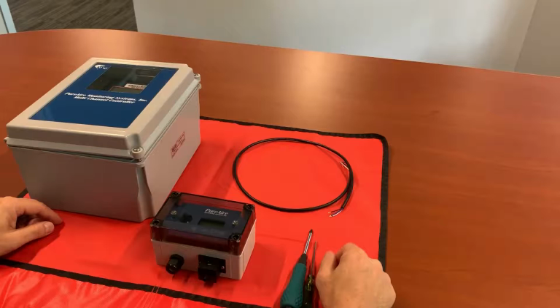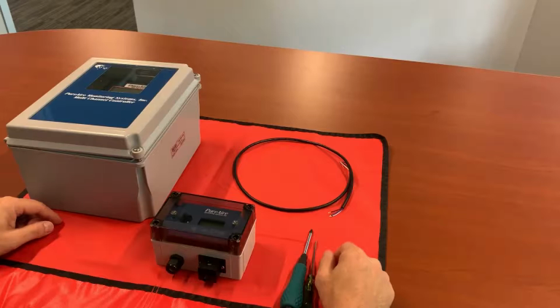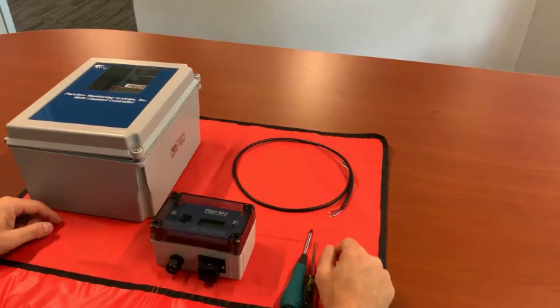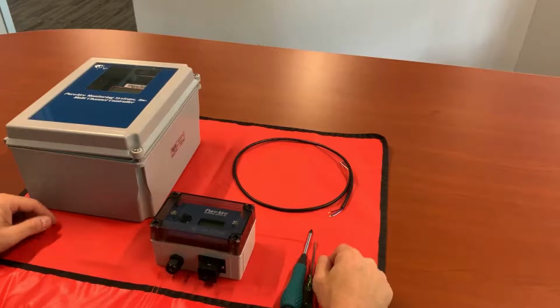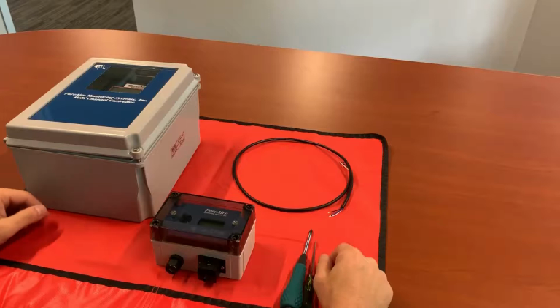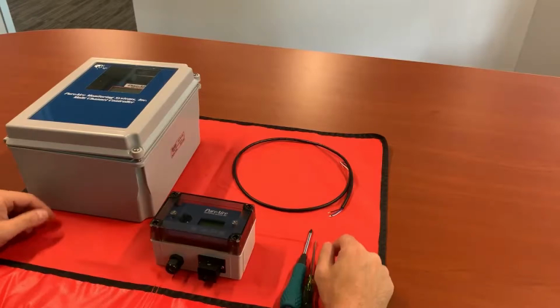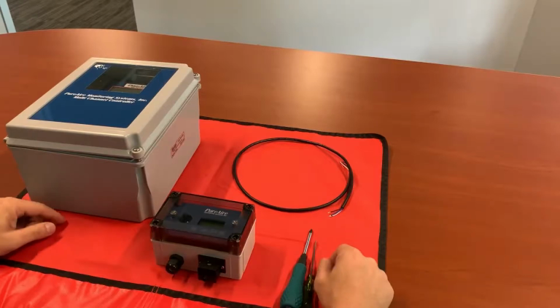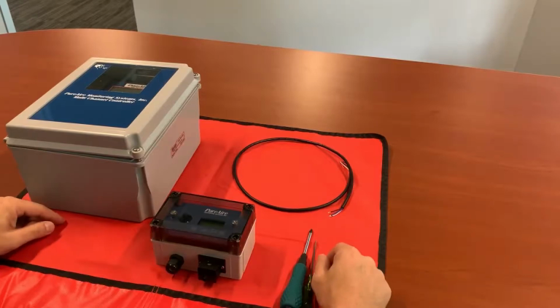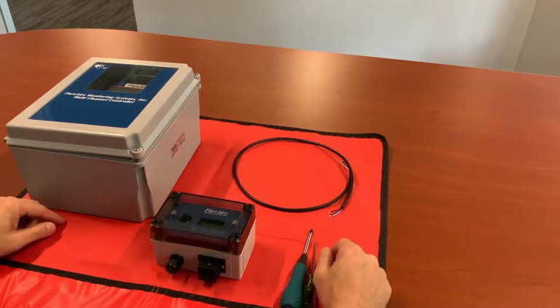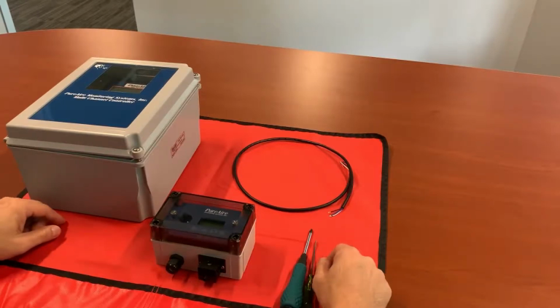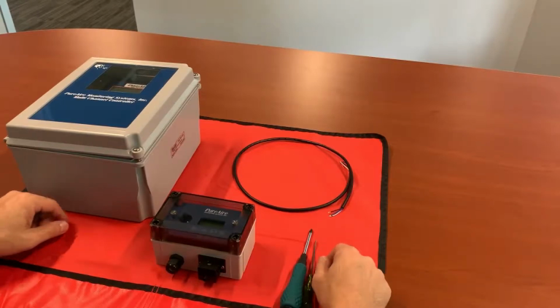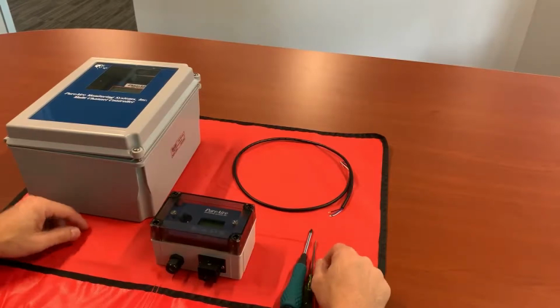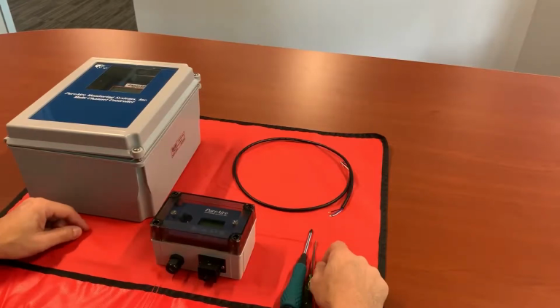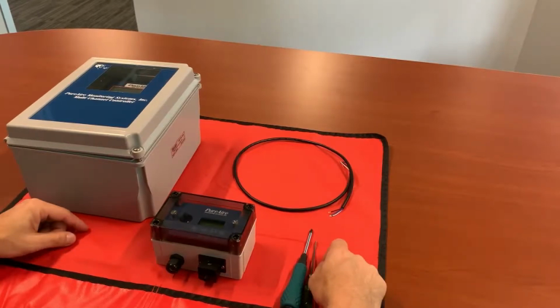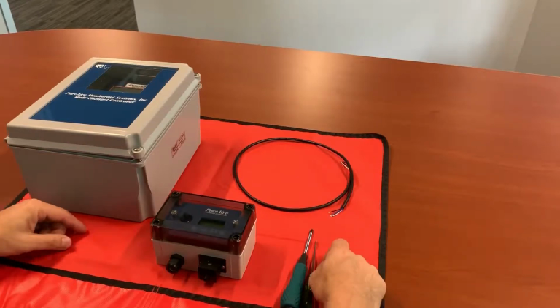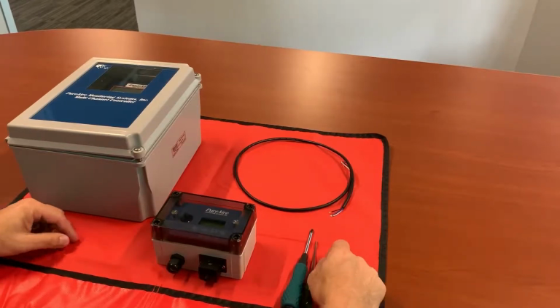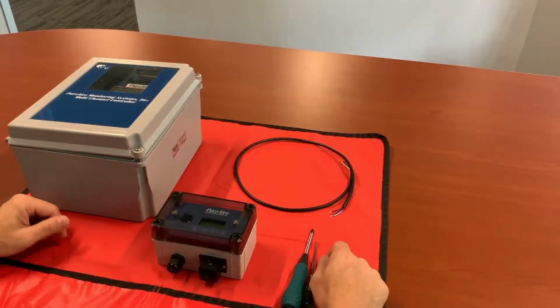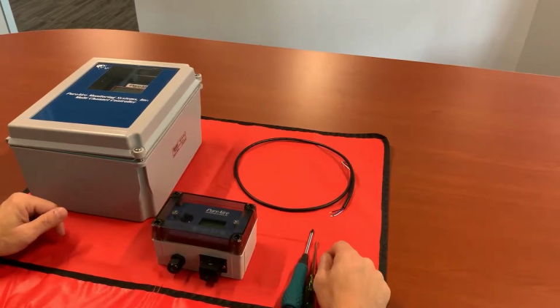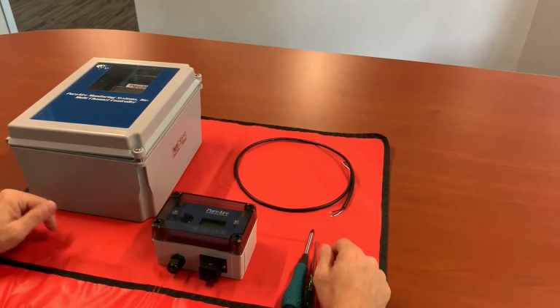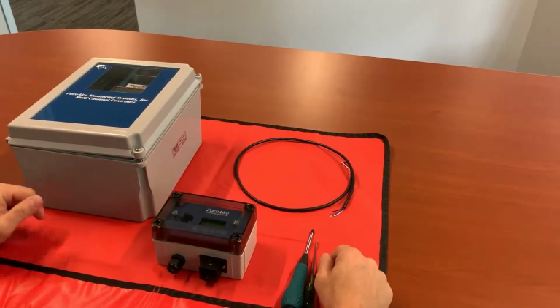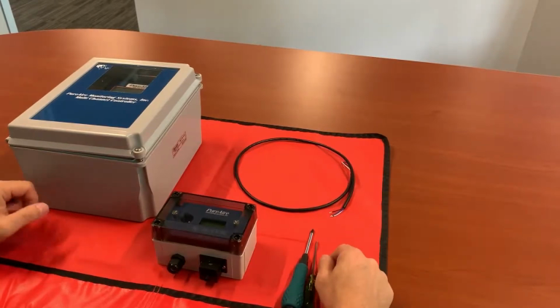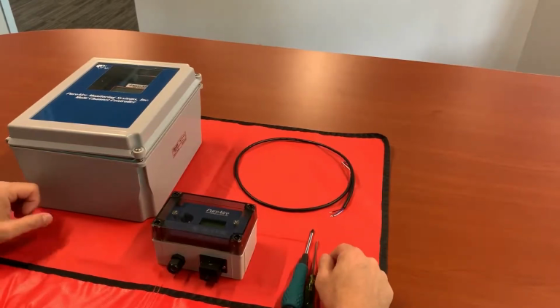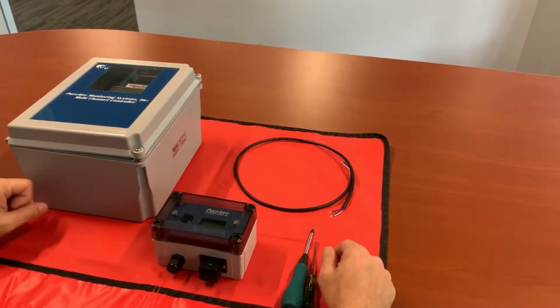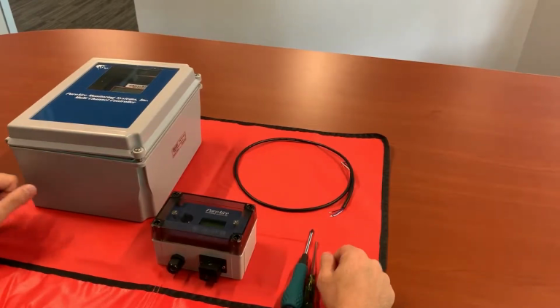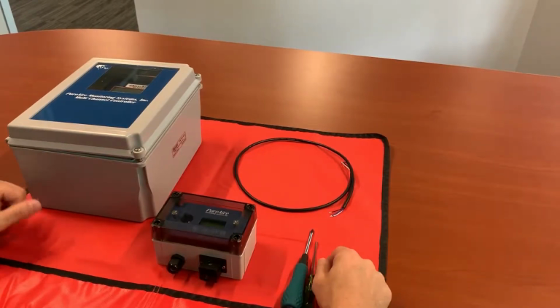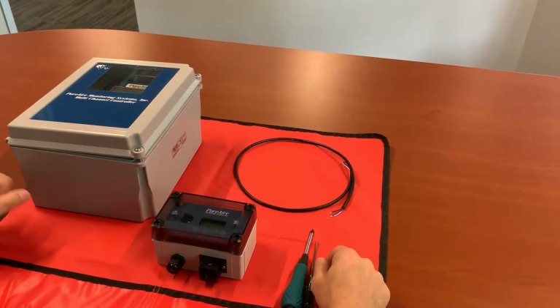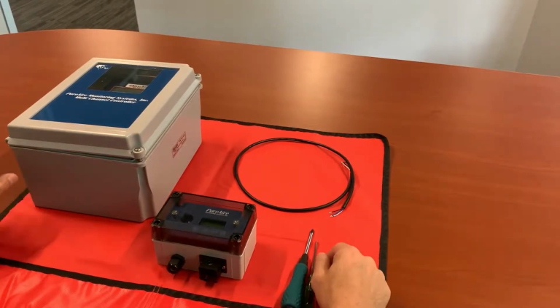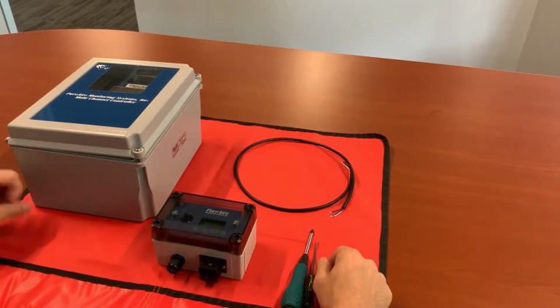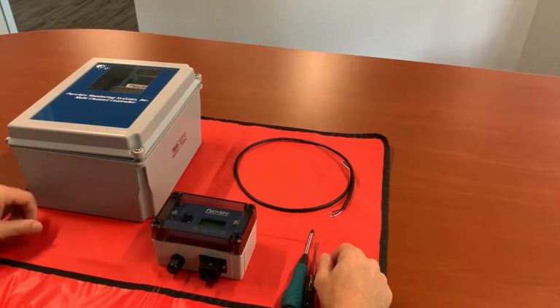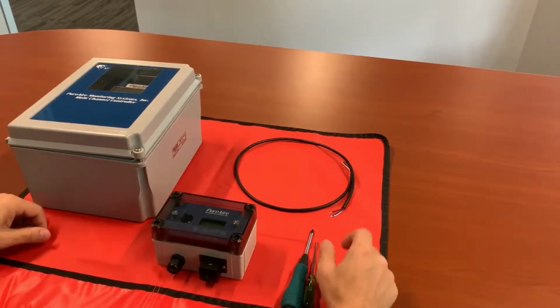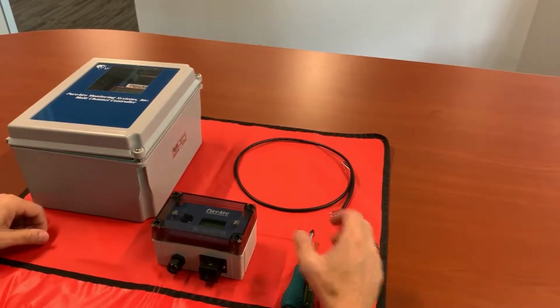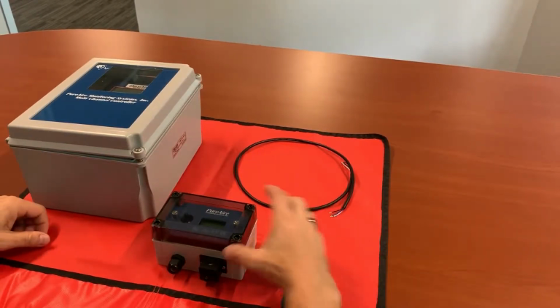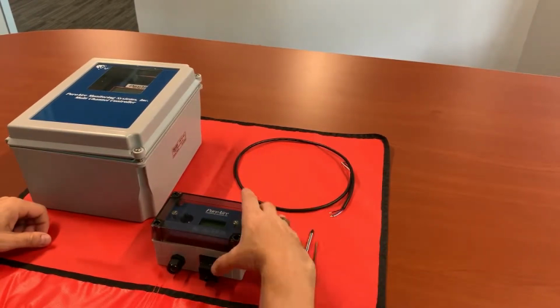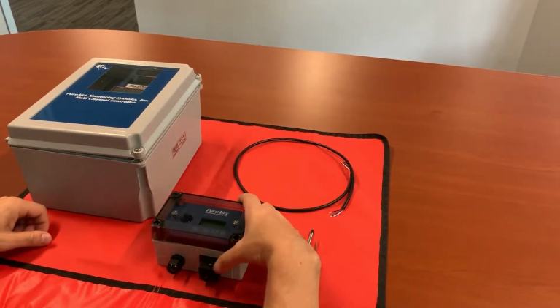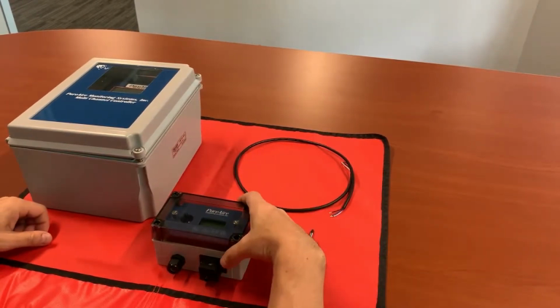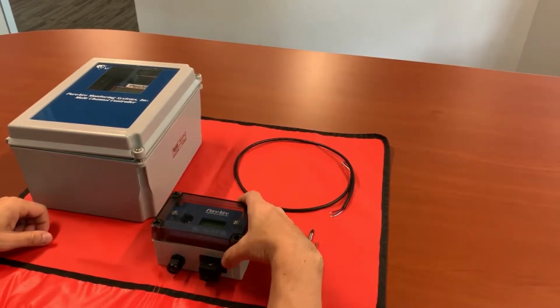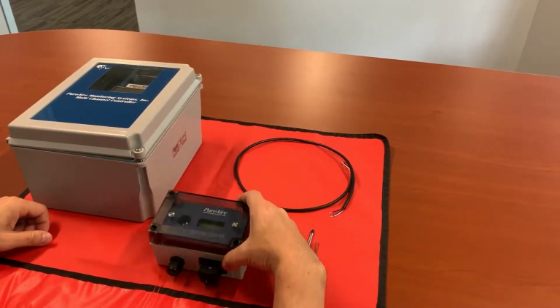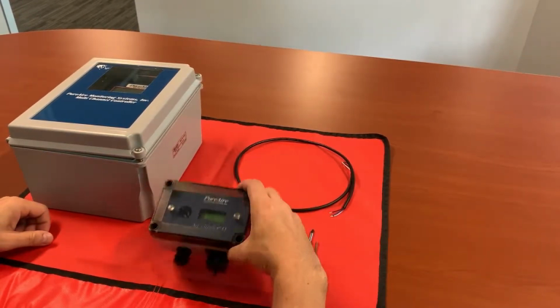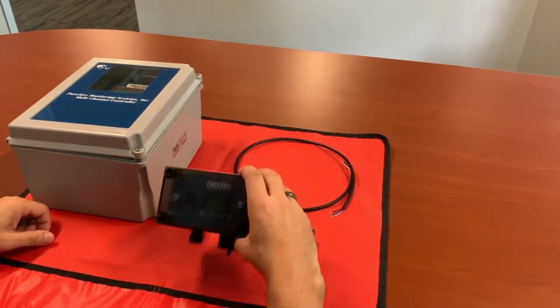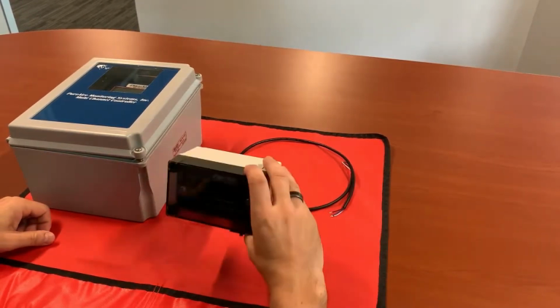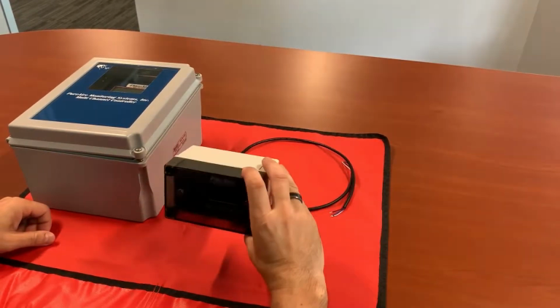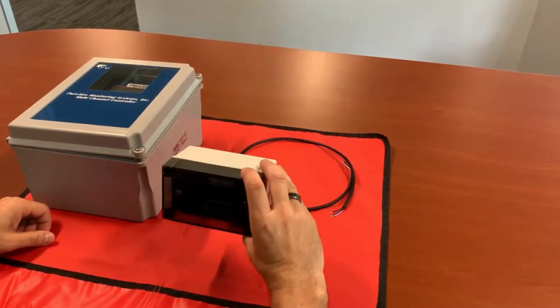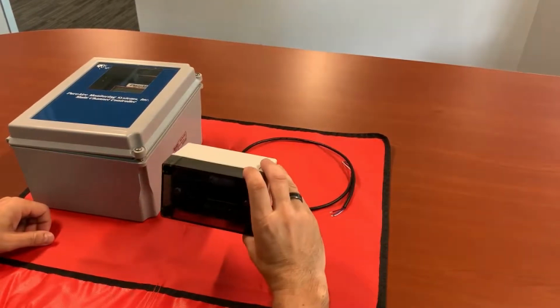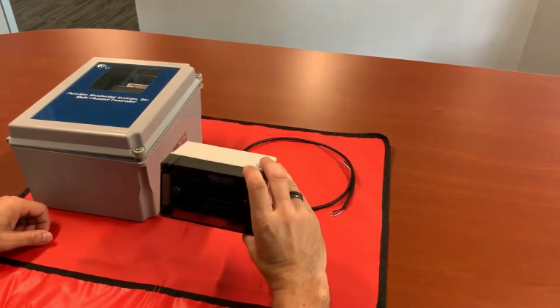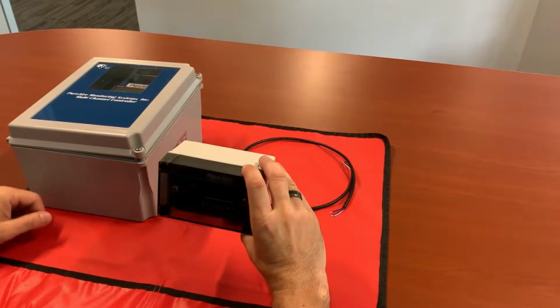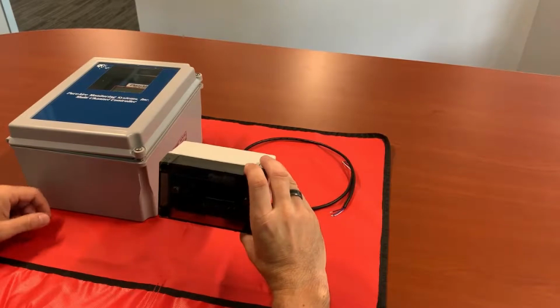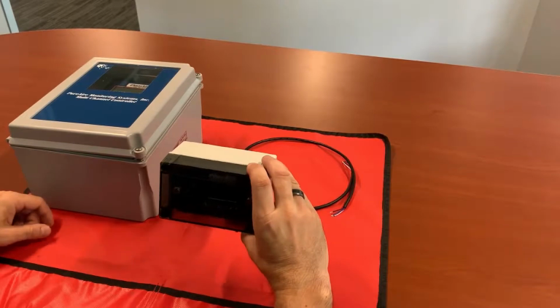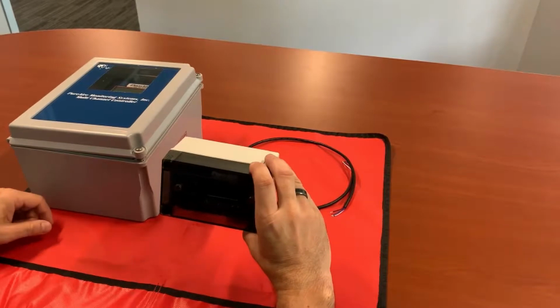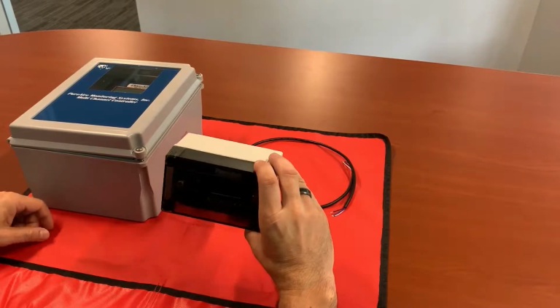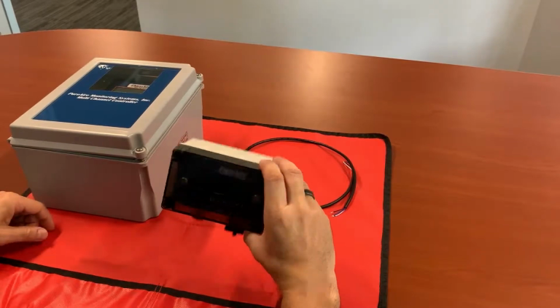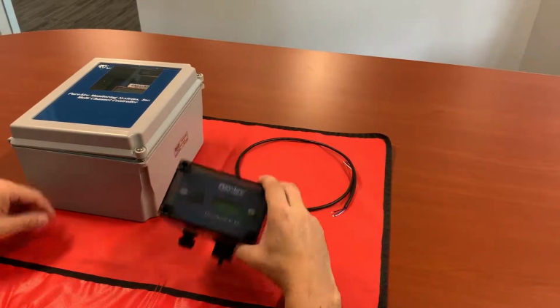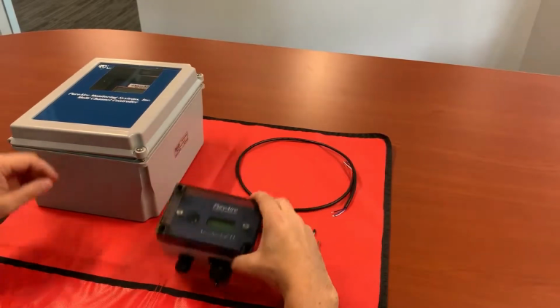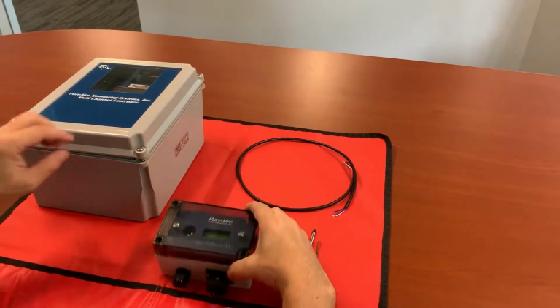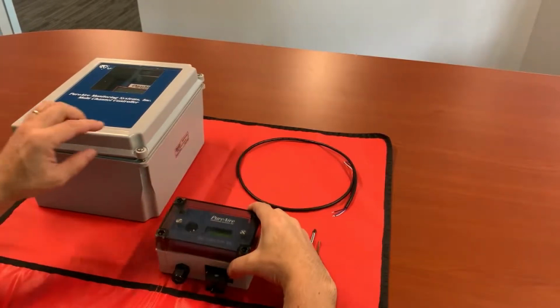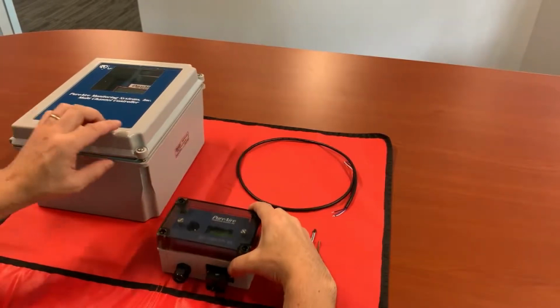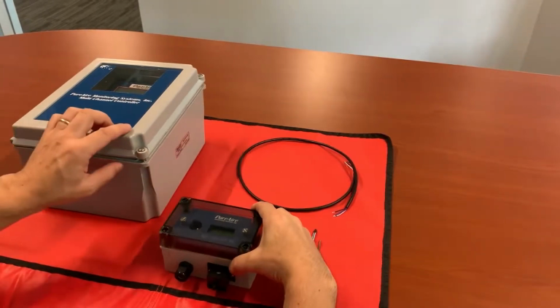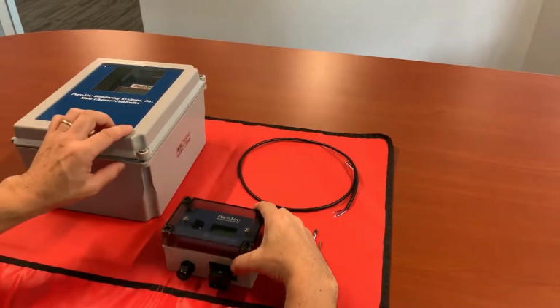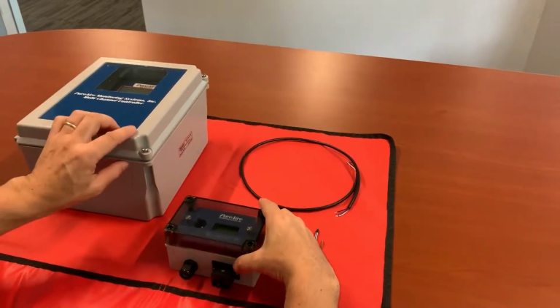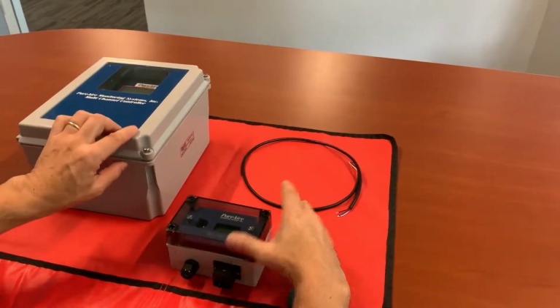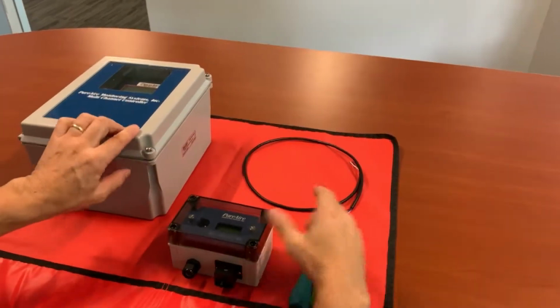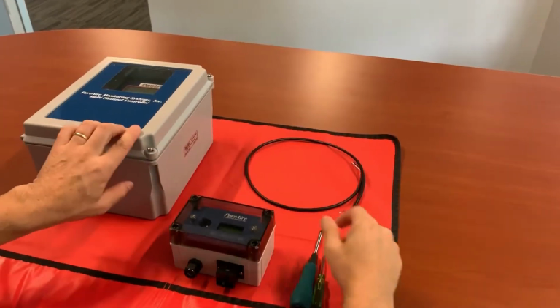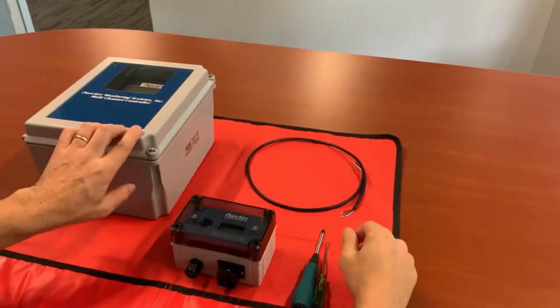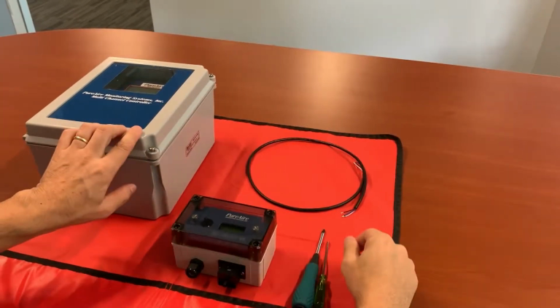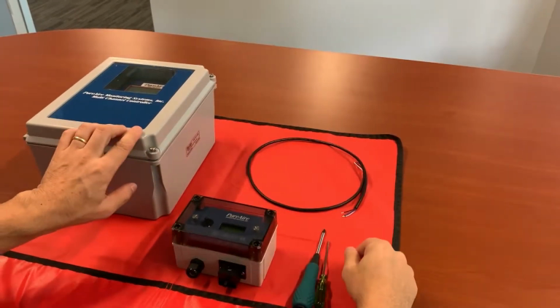Welcome. In this tutorial I'm going to demonstrate how to connect your monitor to an 8-channel controller.